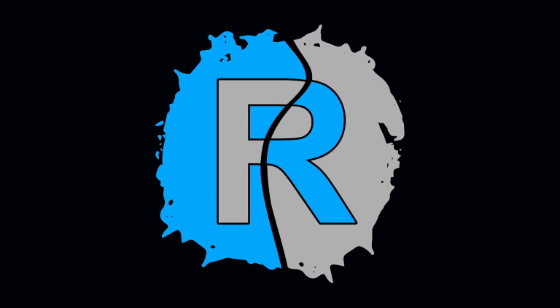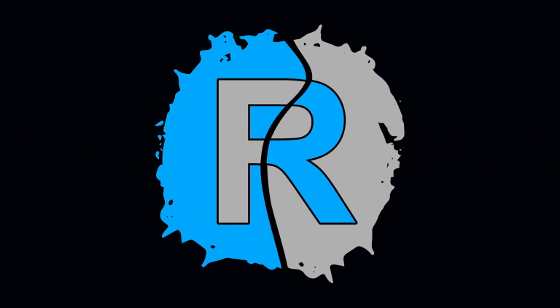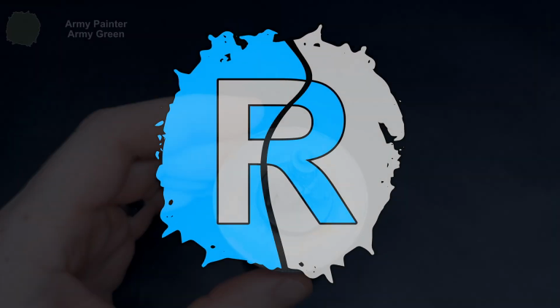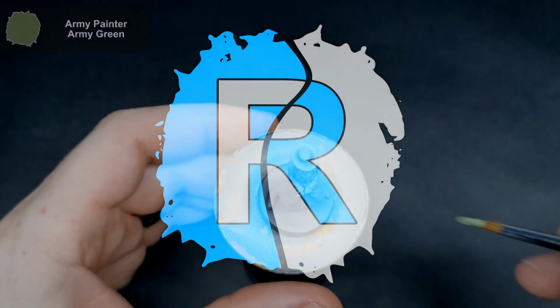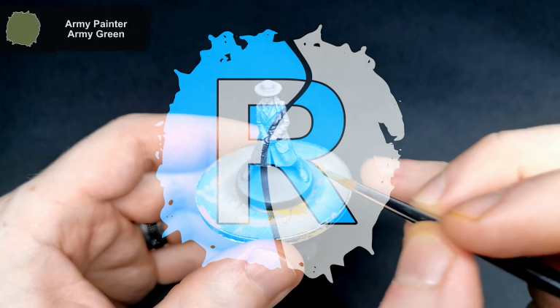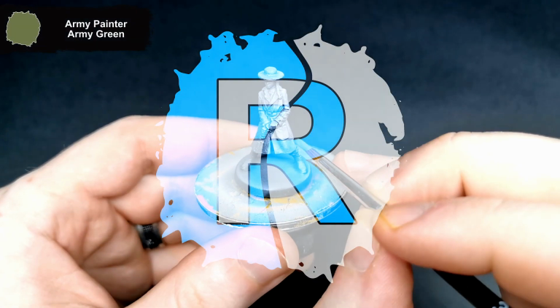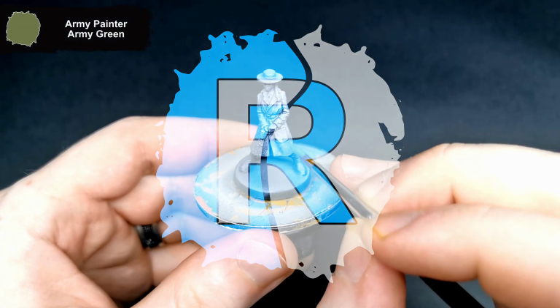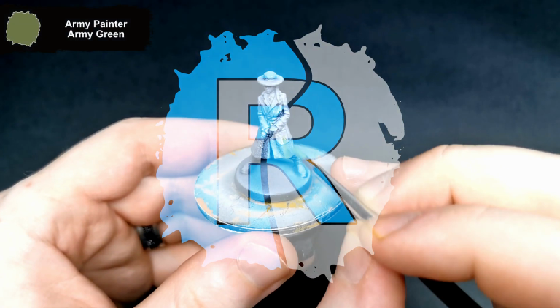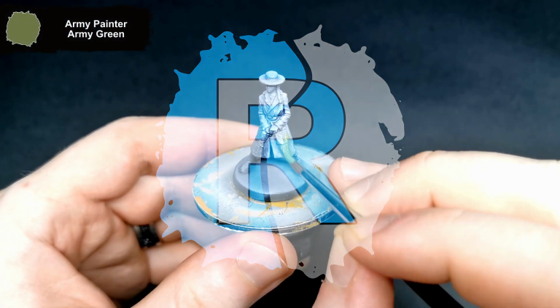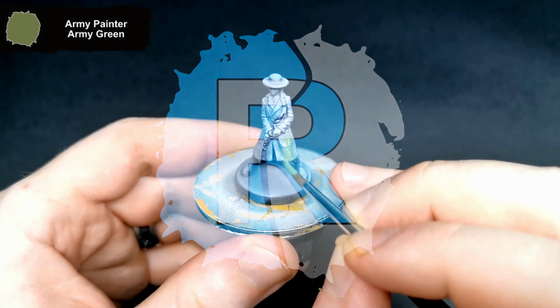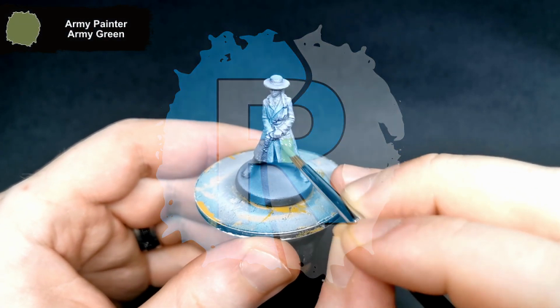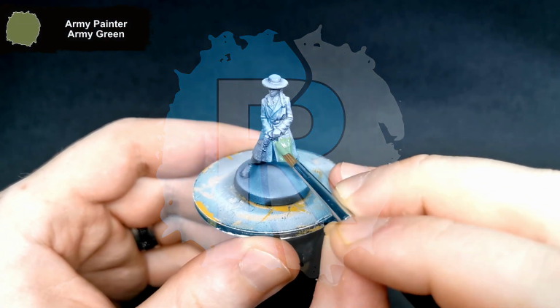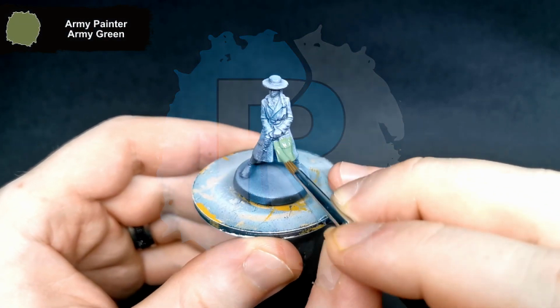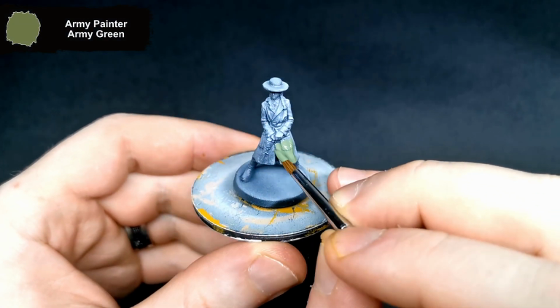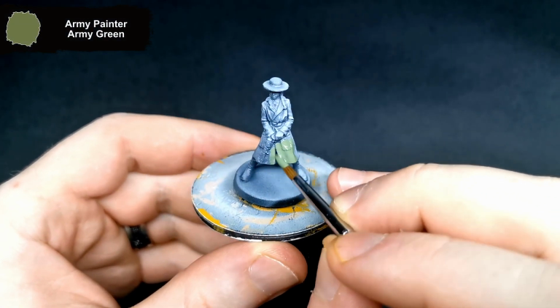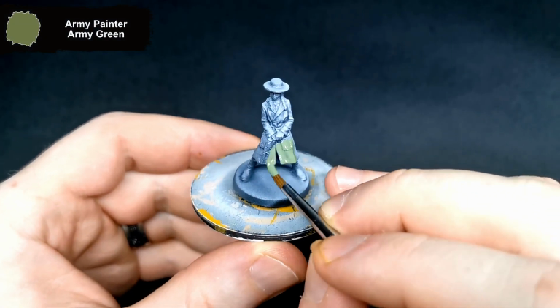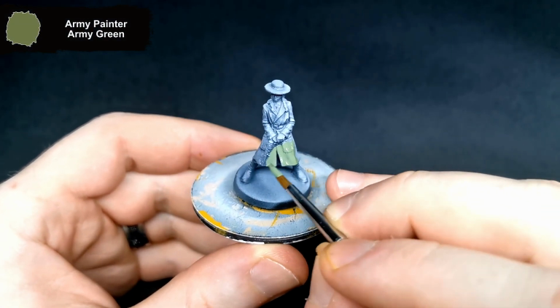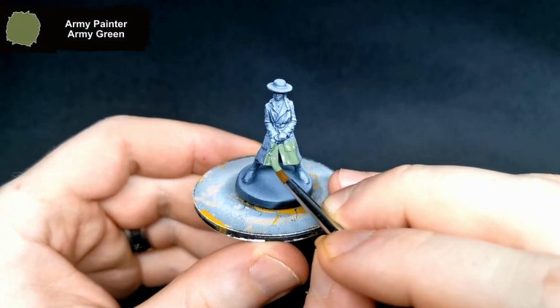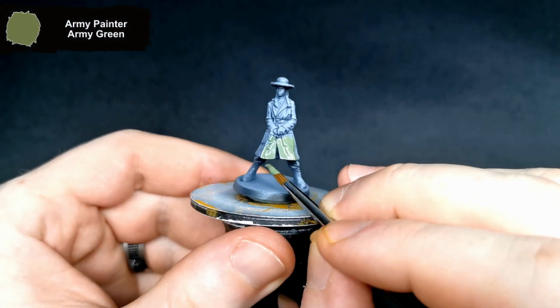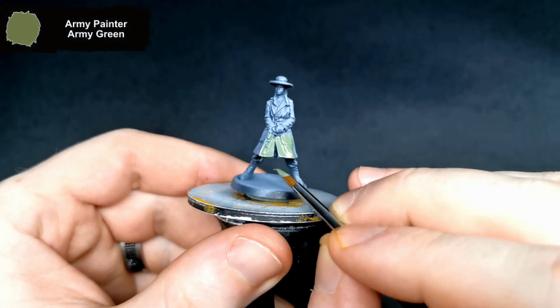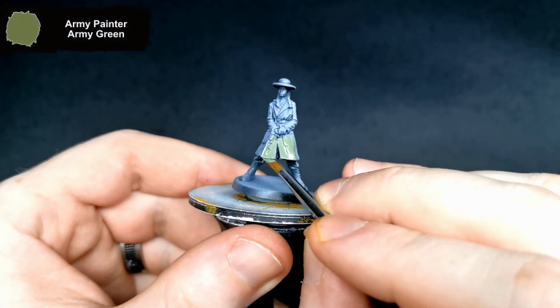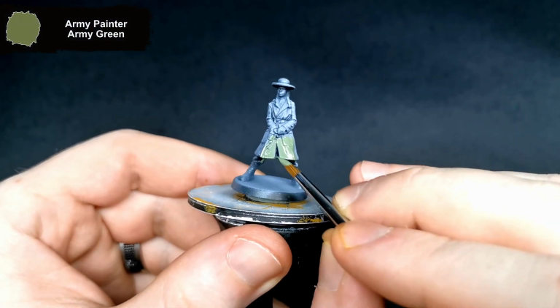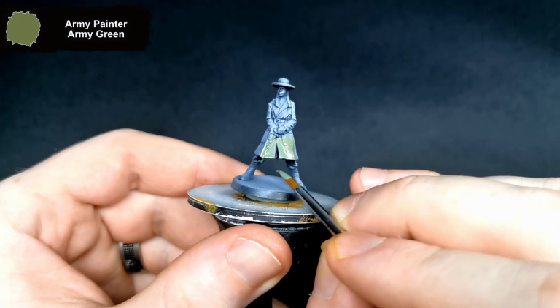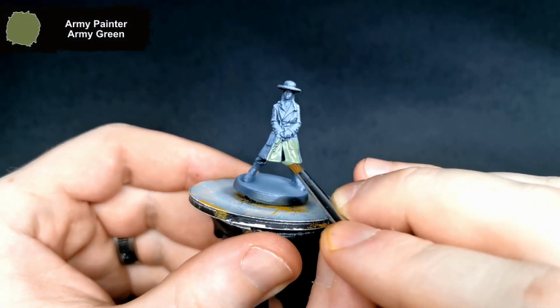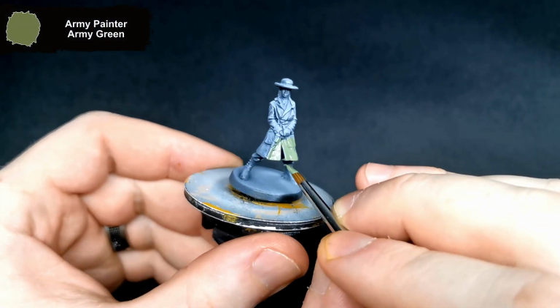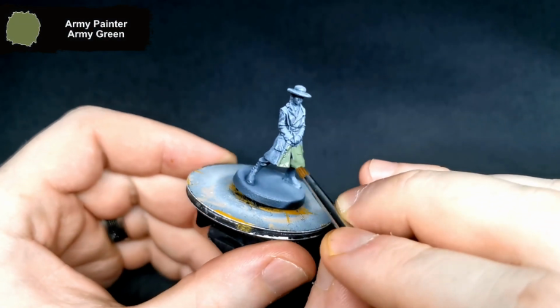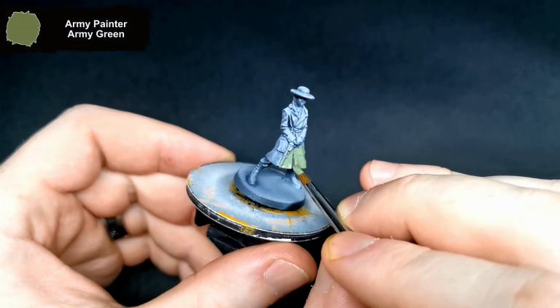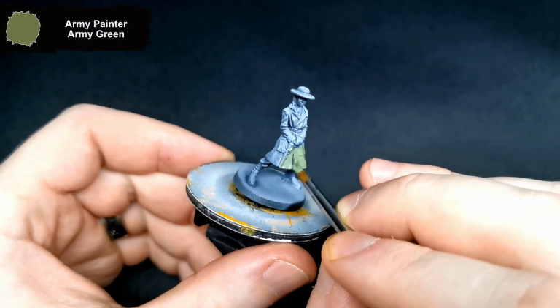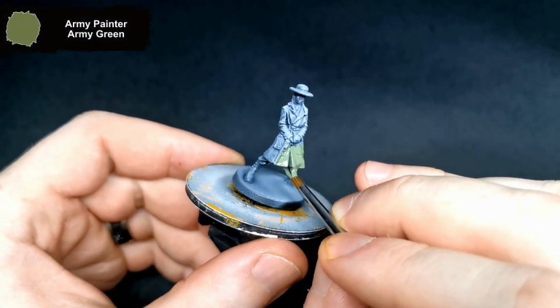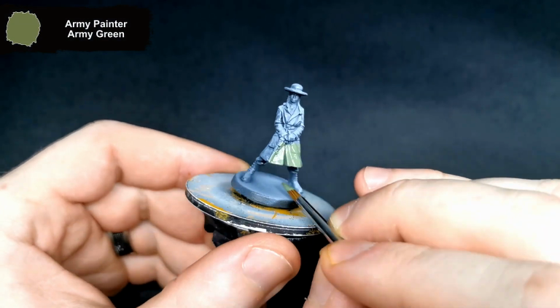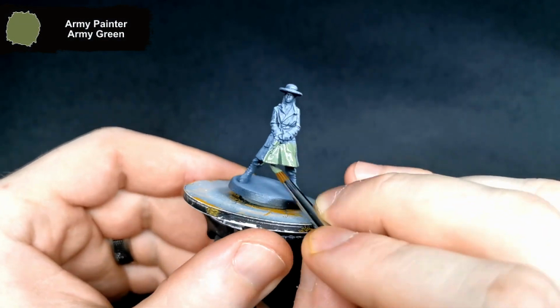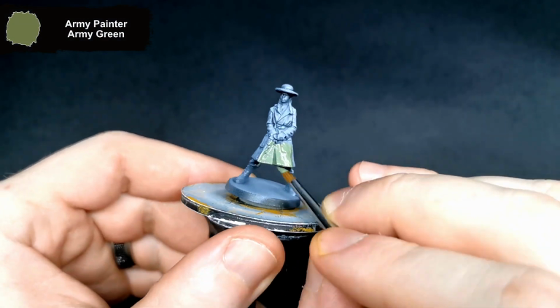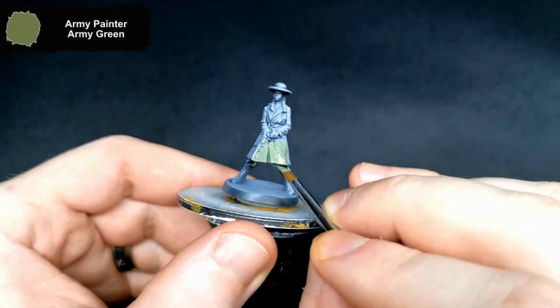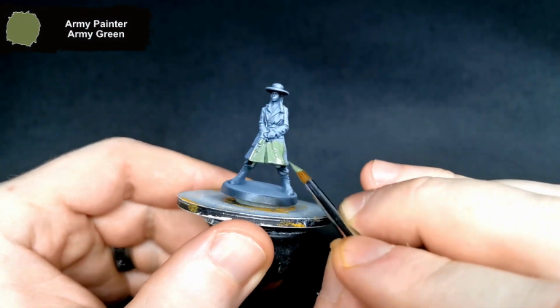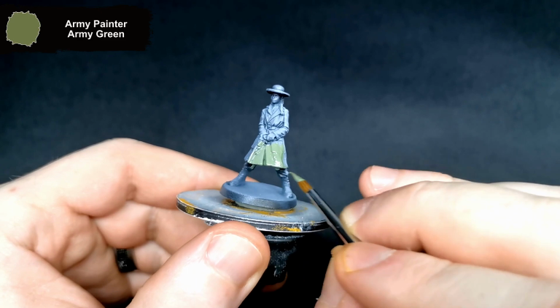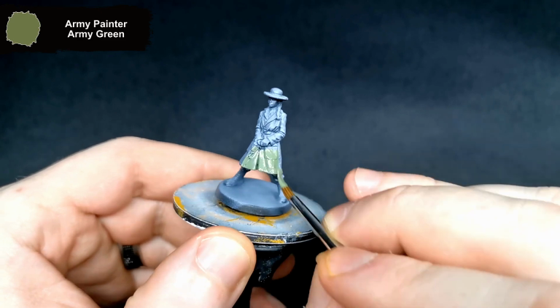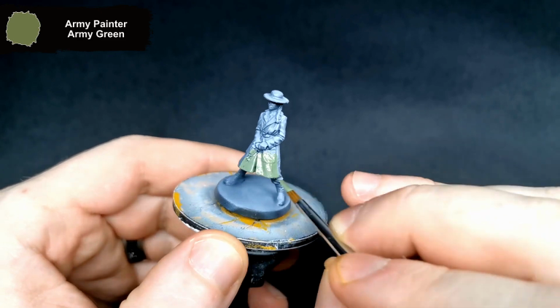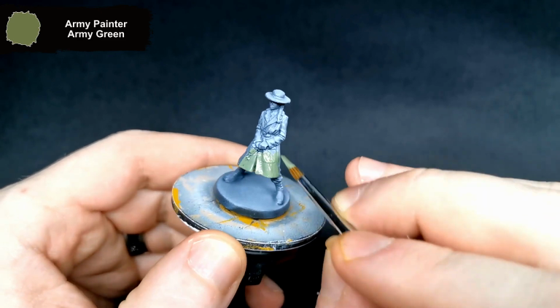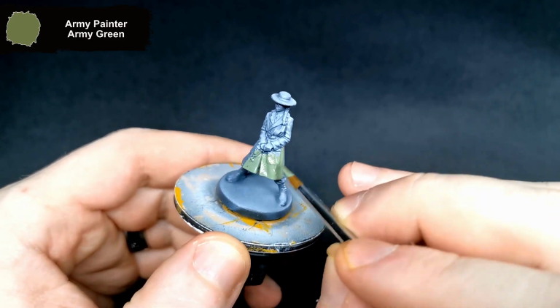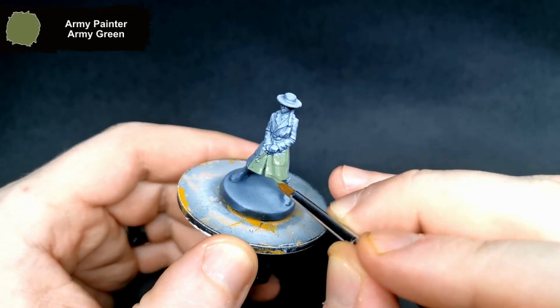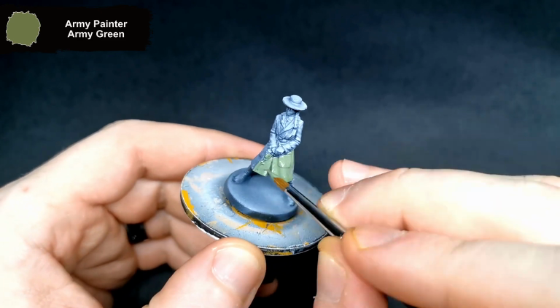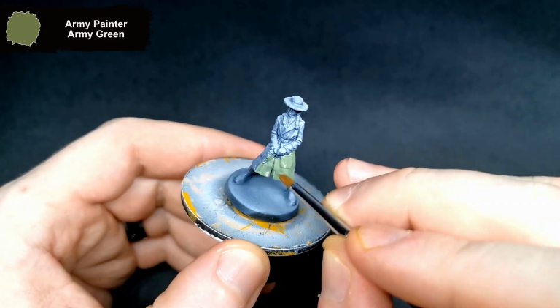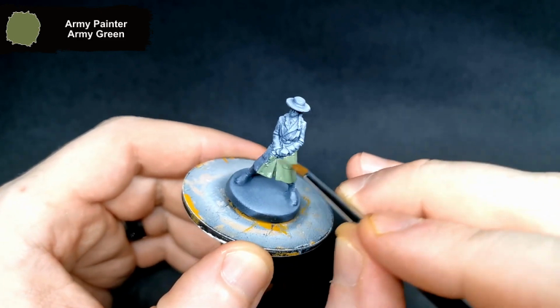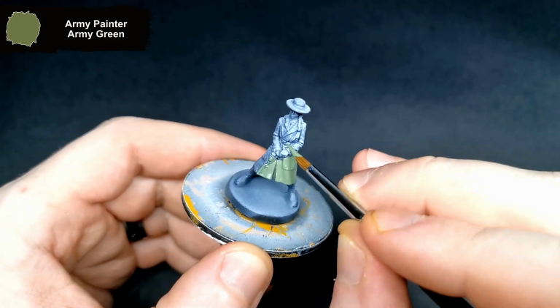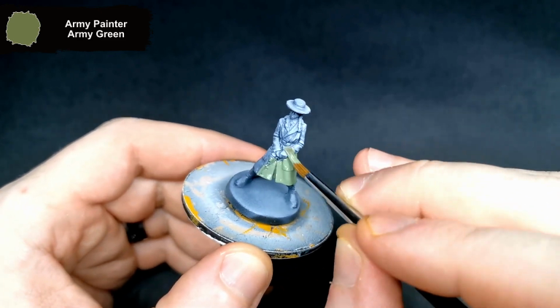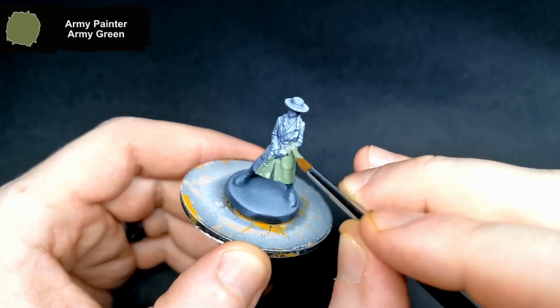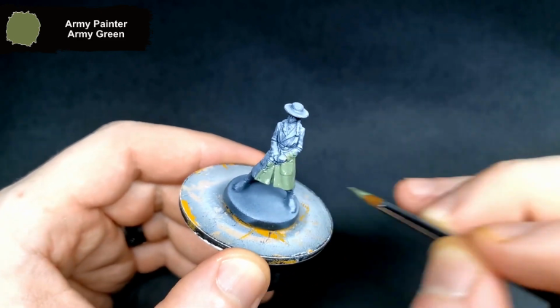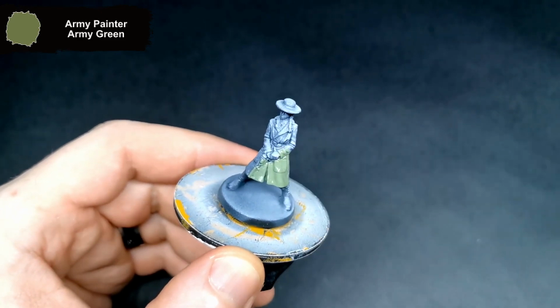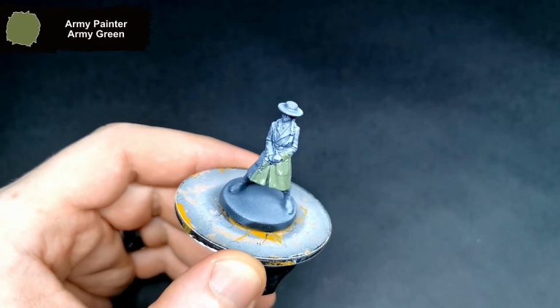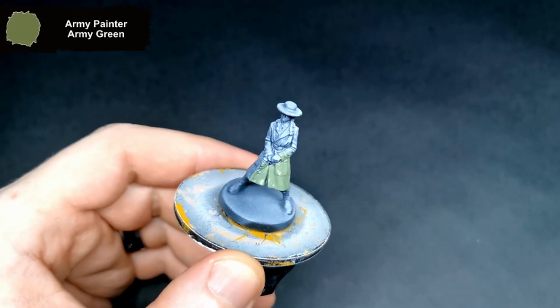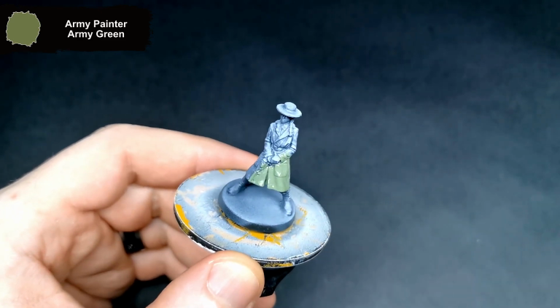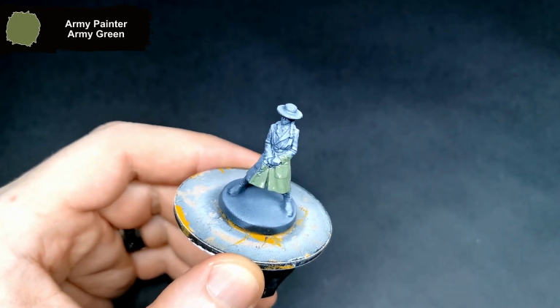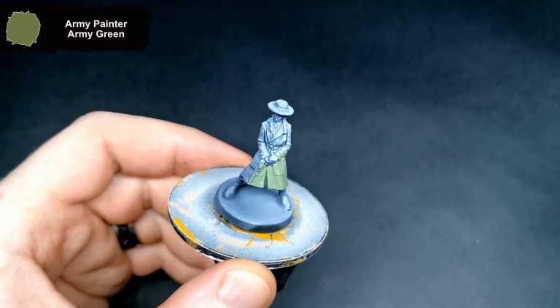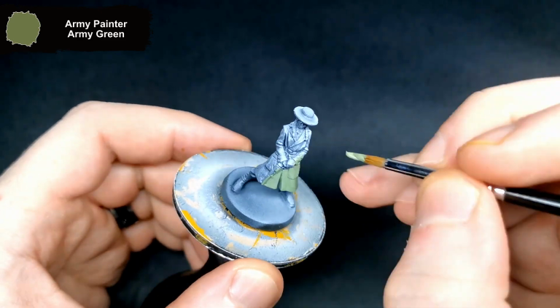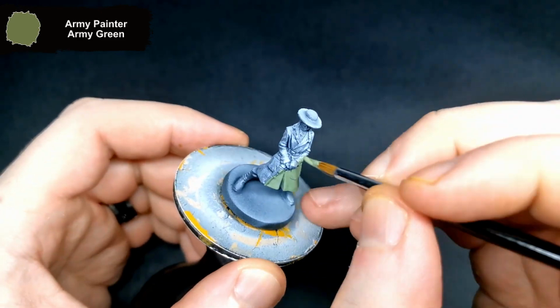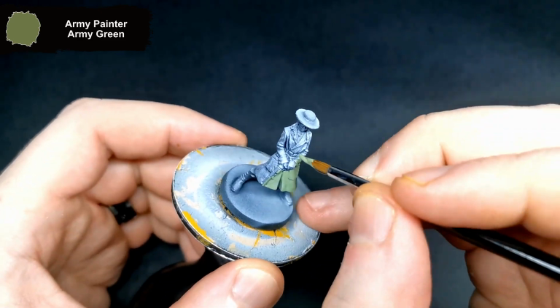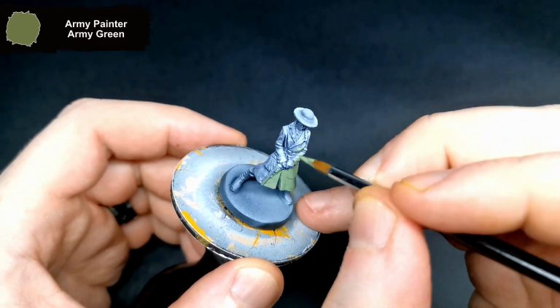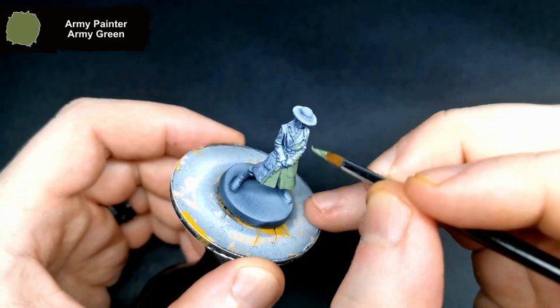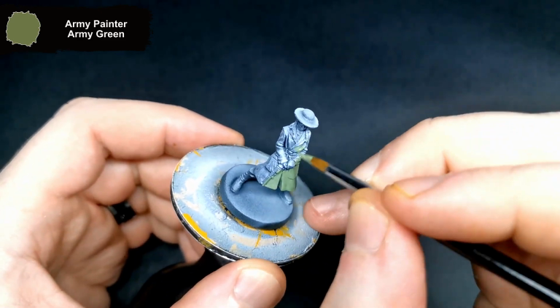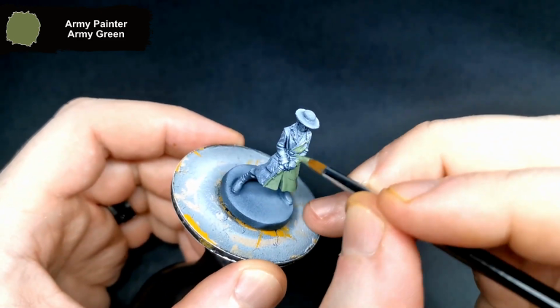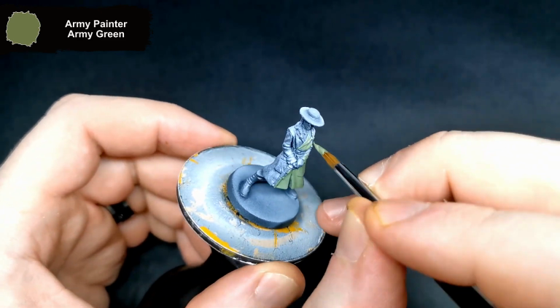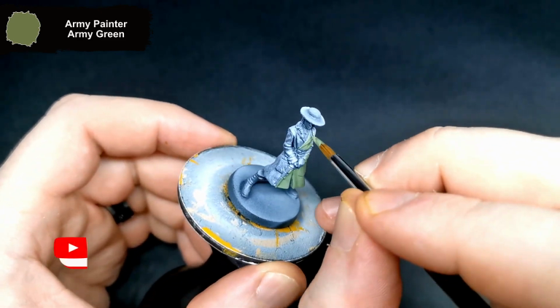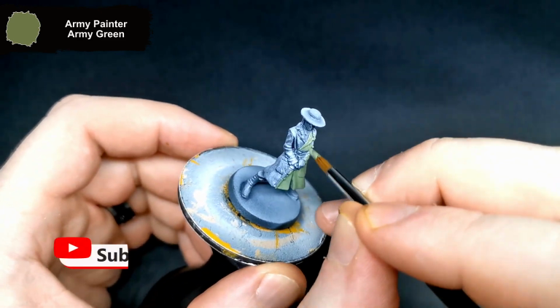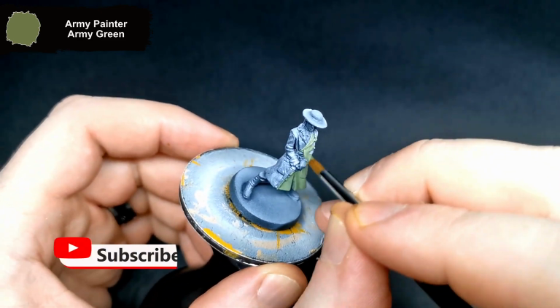Hi there, hope you're all doing well. I am back with another Zombicide Undead or Alive mini. This week it is Tilly from the Dead West set.